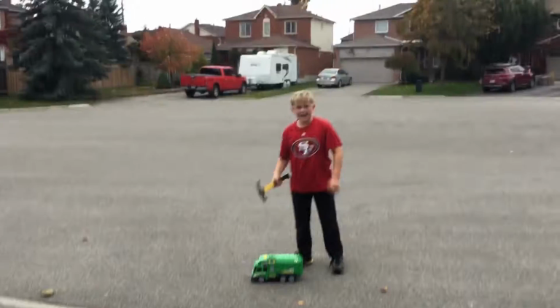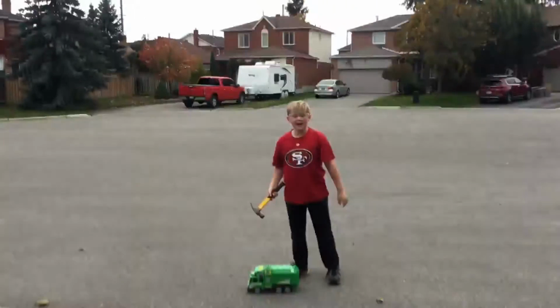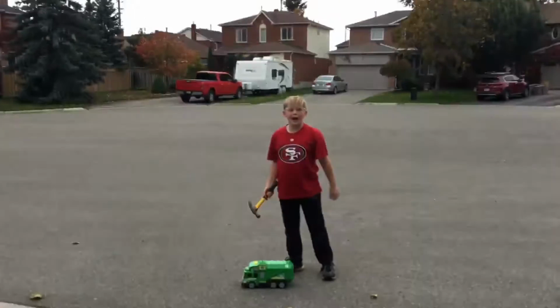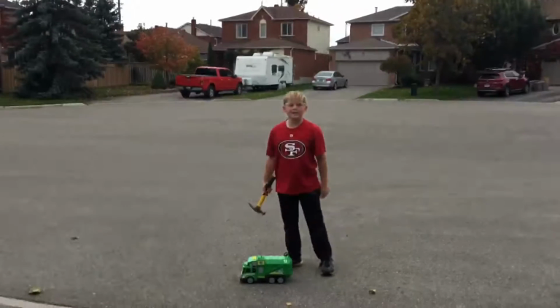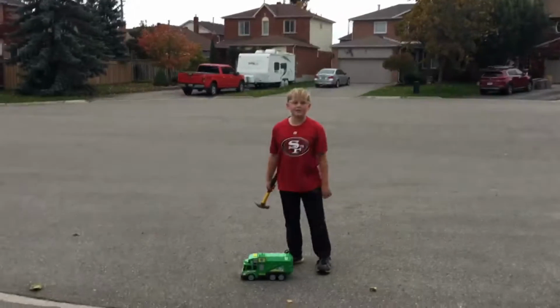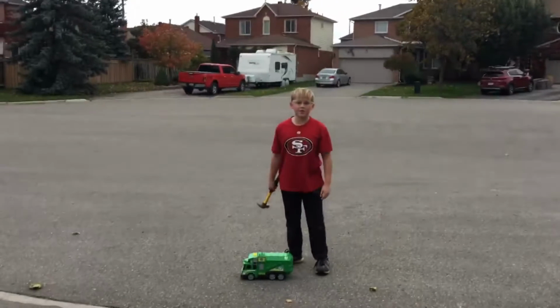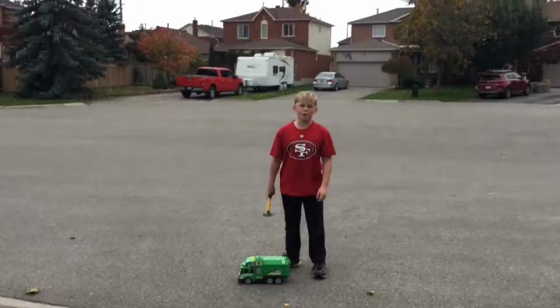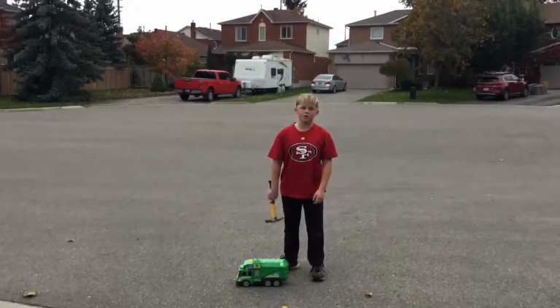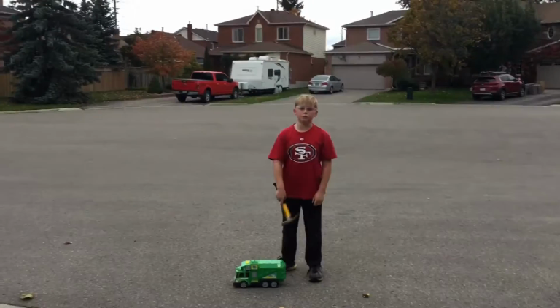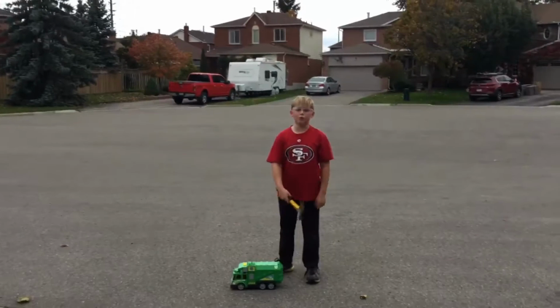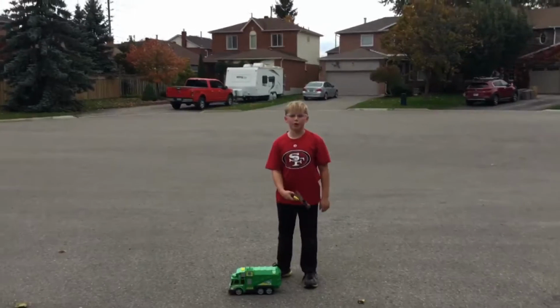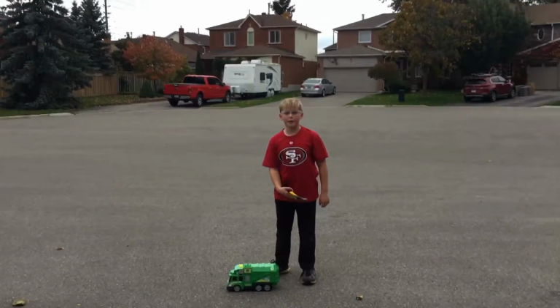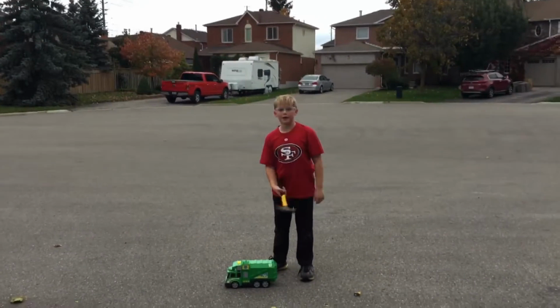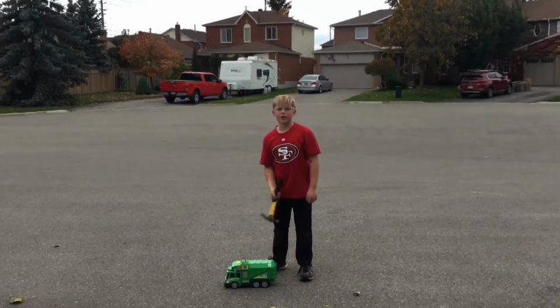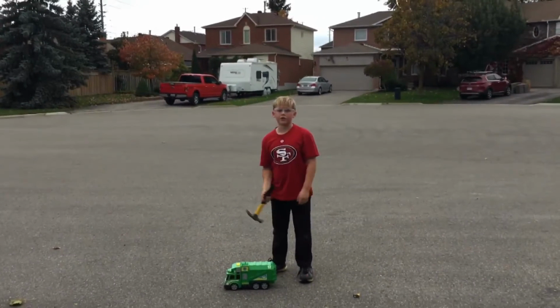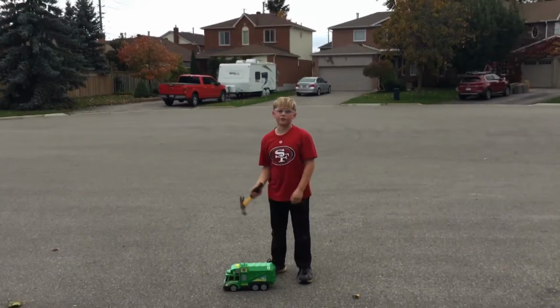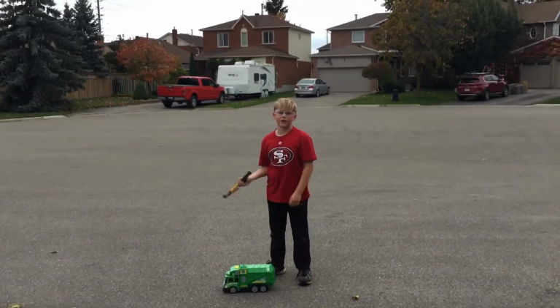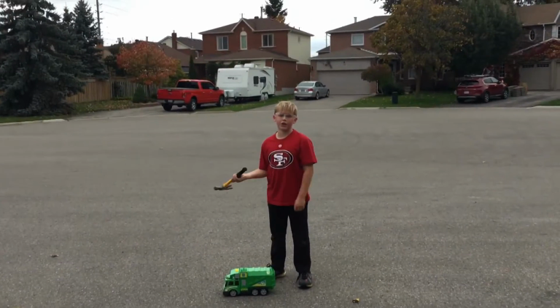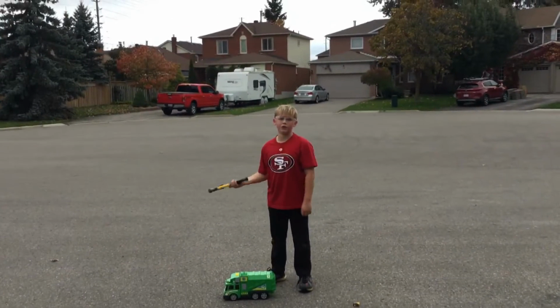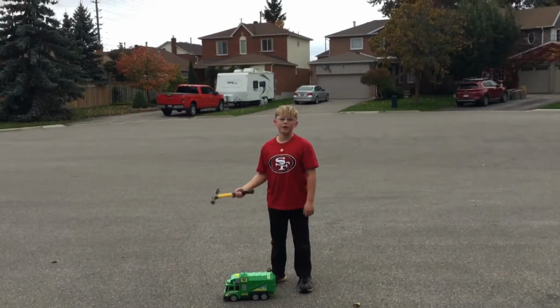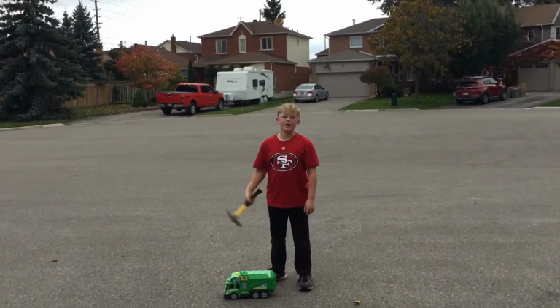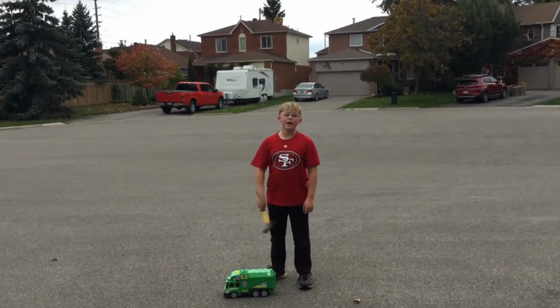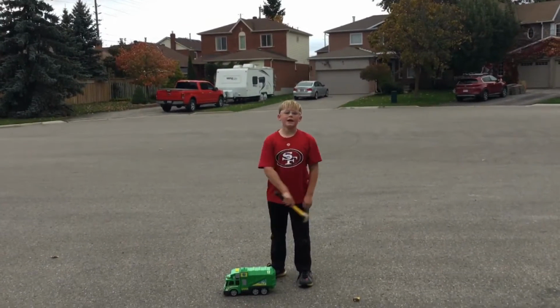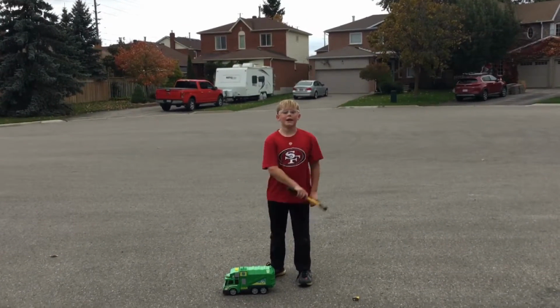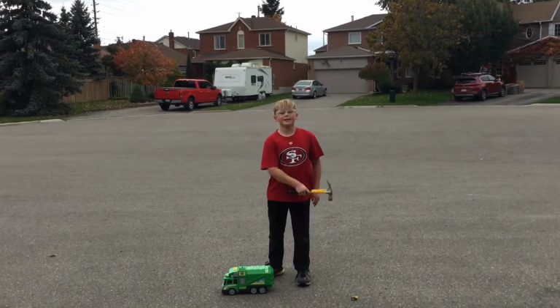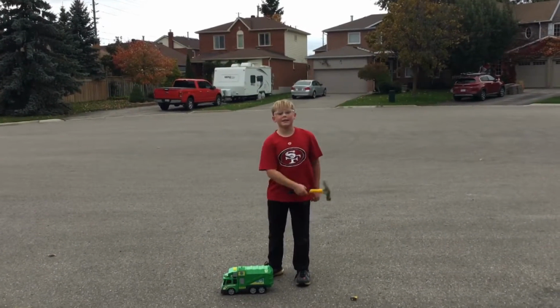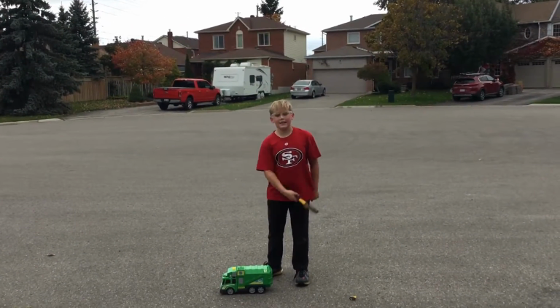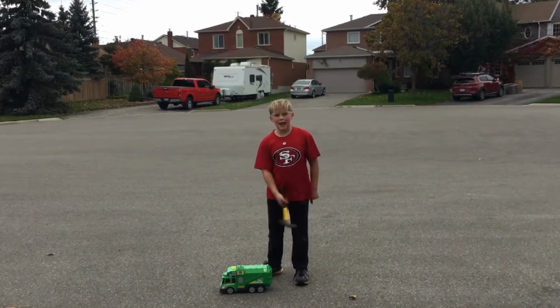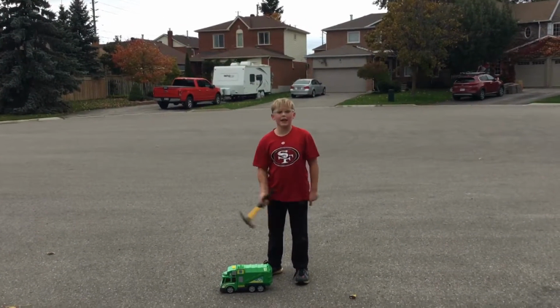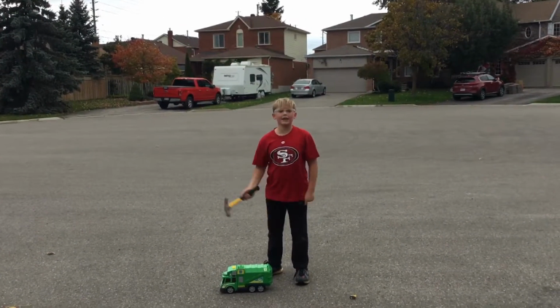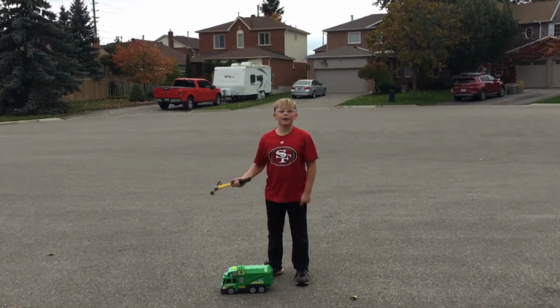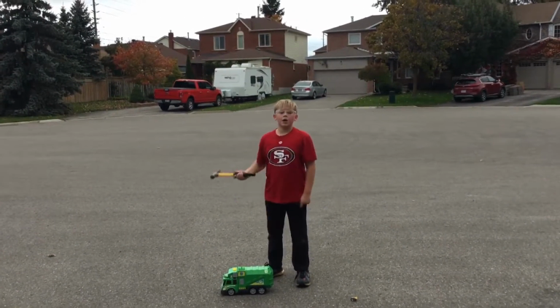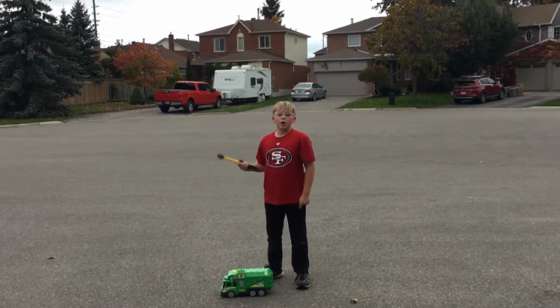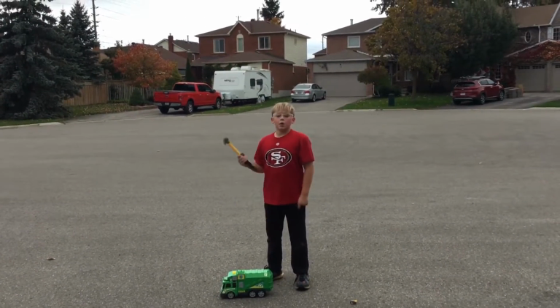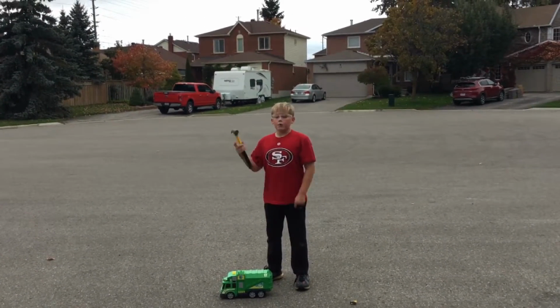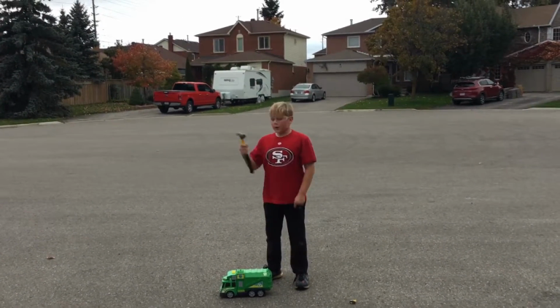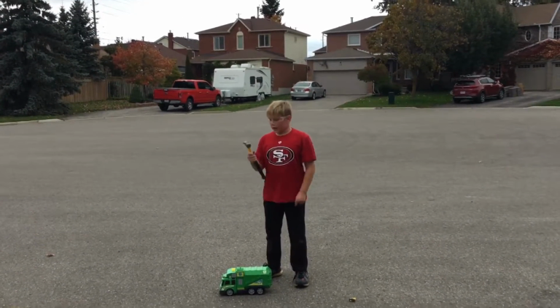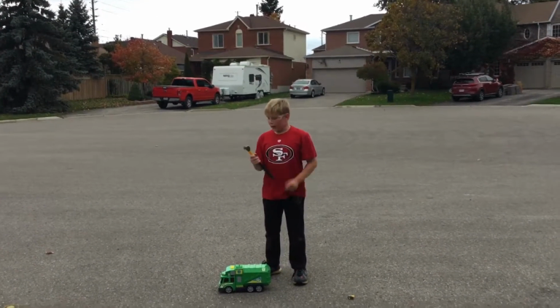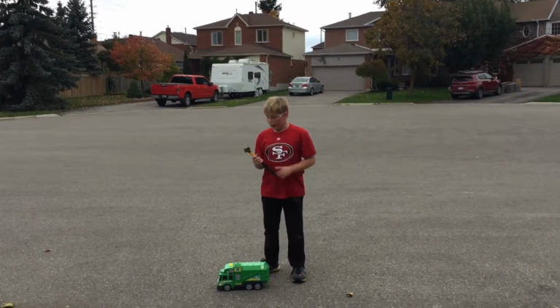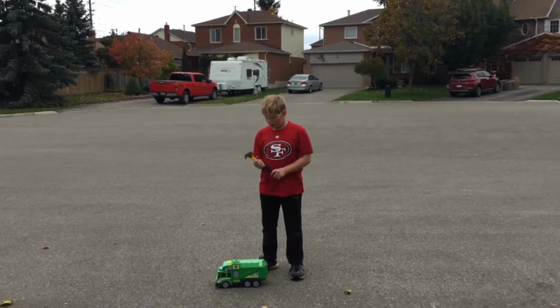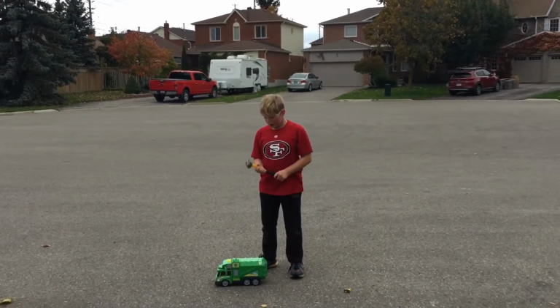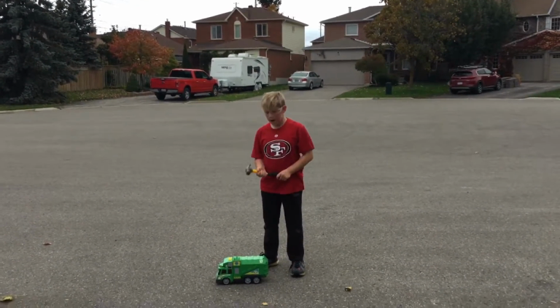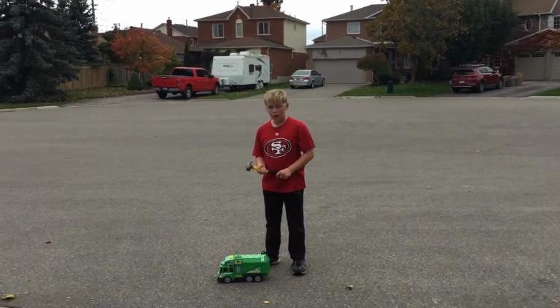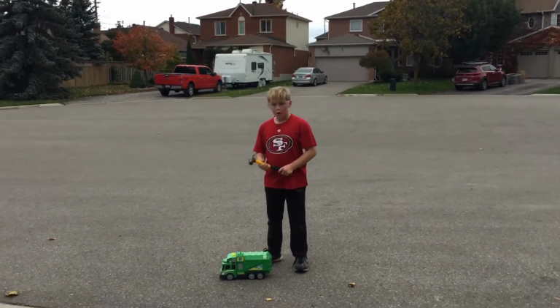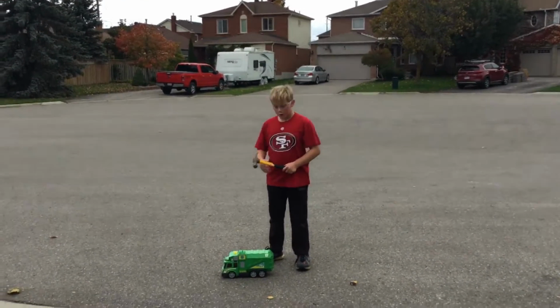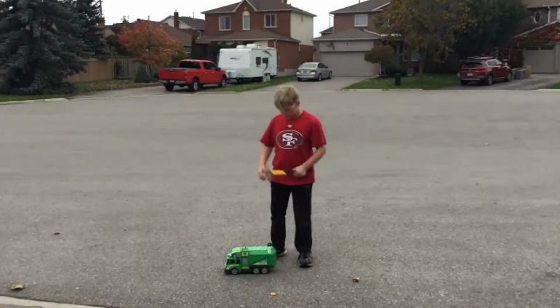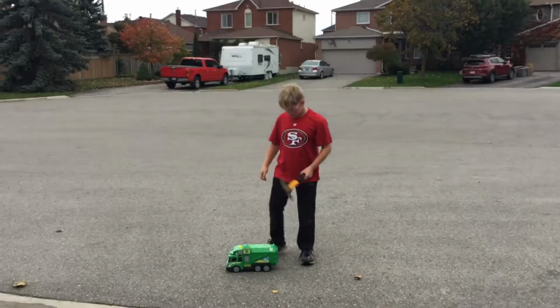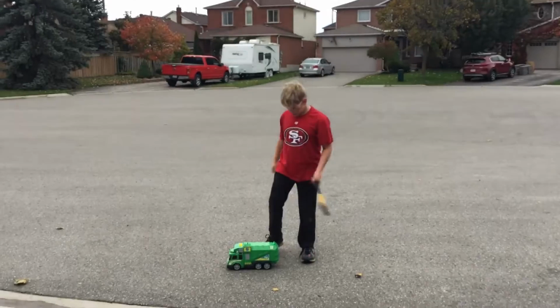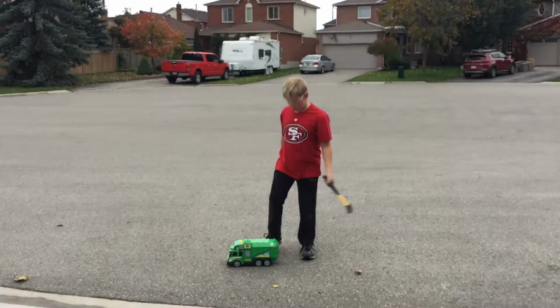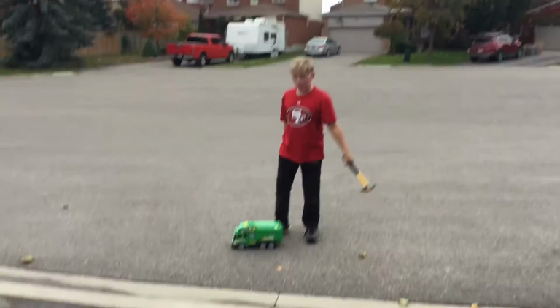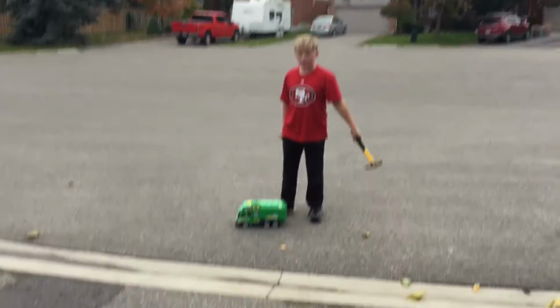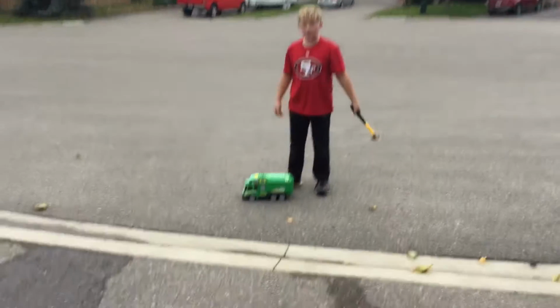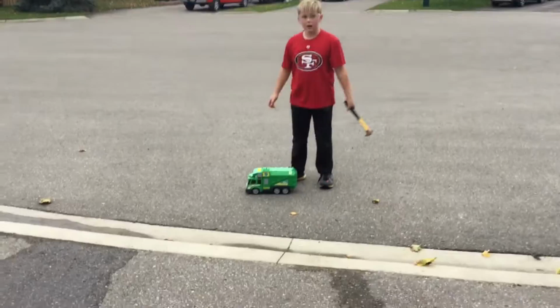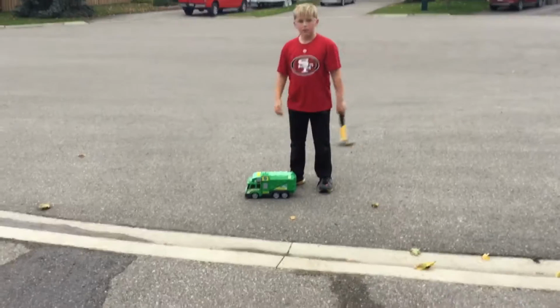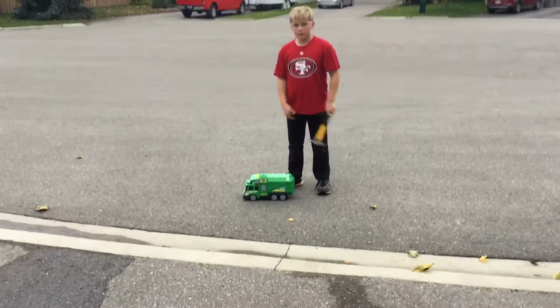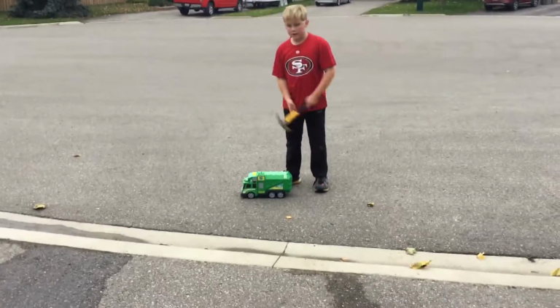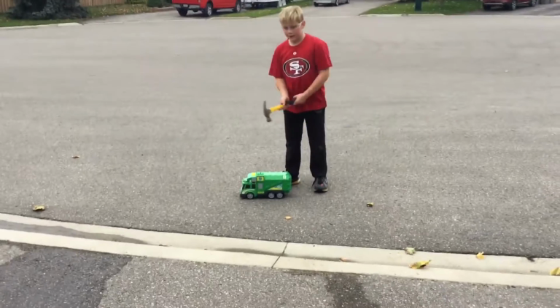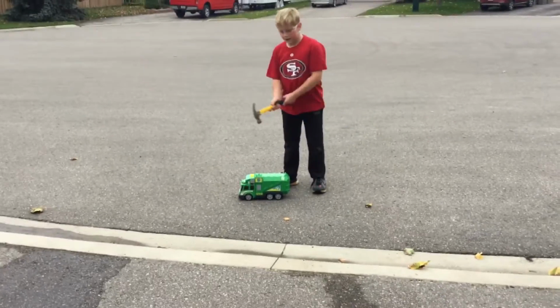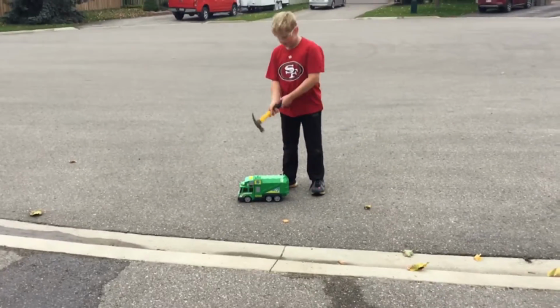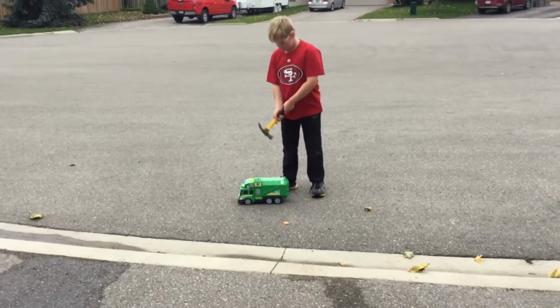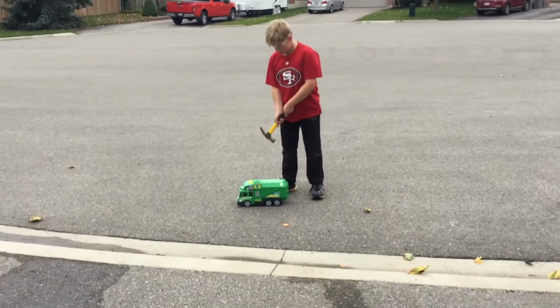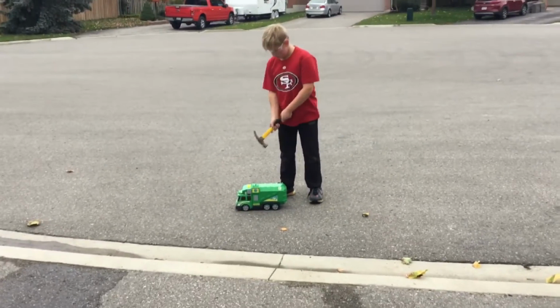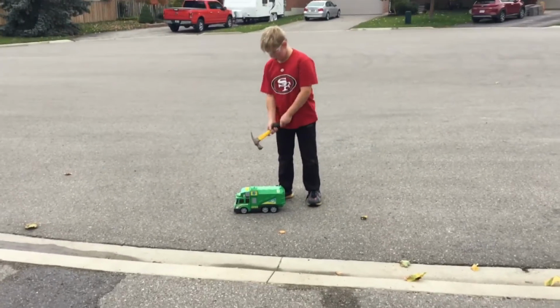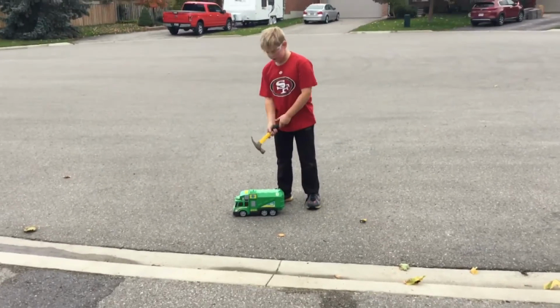Hey guys, this is Skullman from Wilk Magna. Welcome to another video. Today we will be destroying these cars.